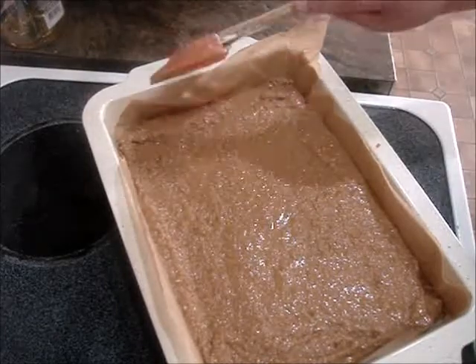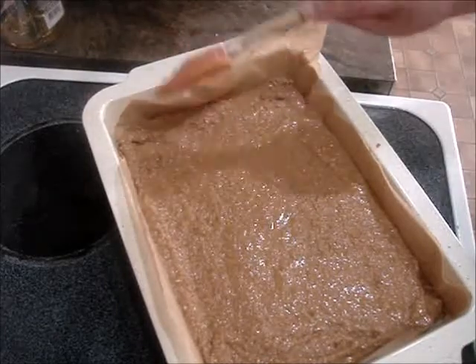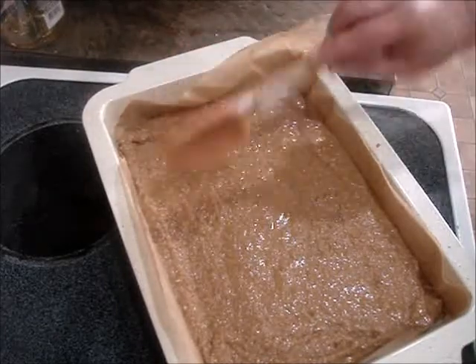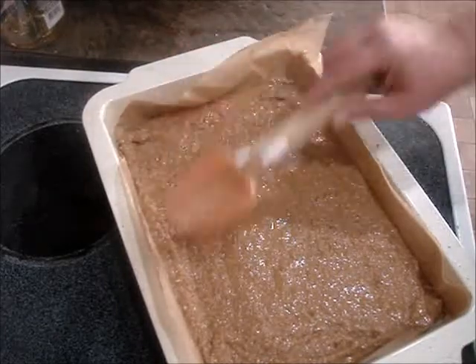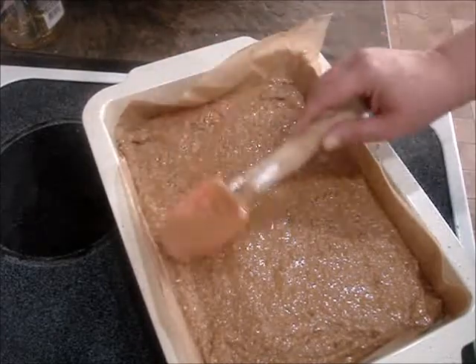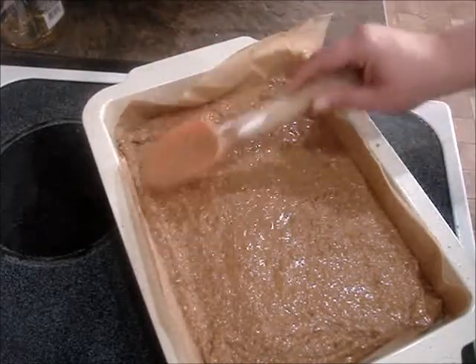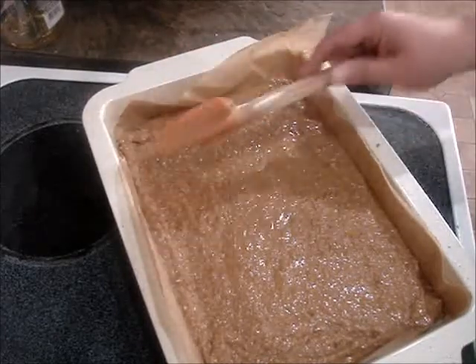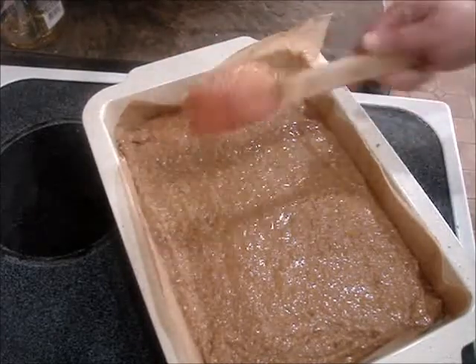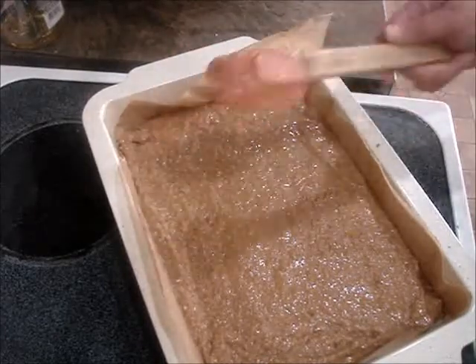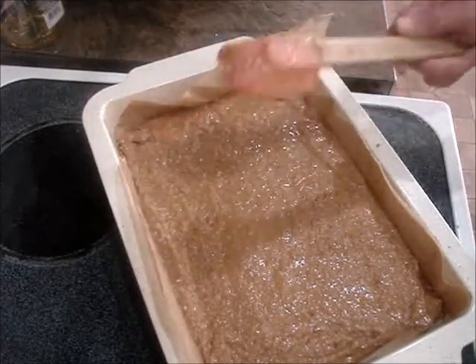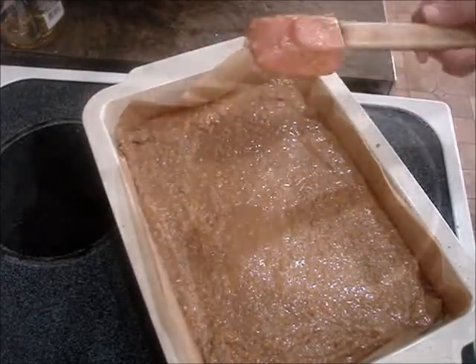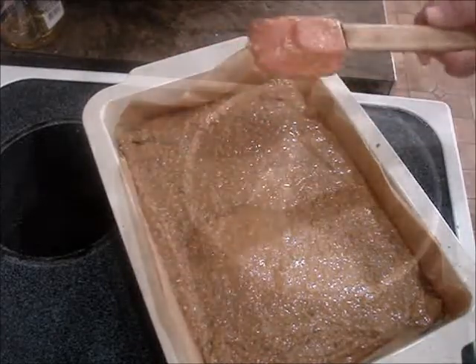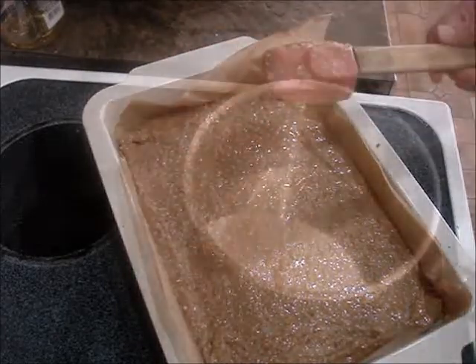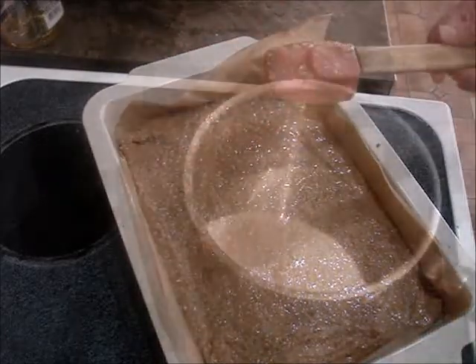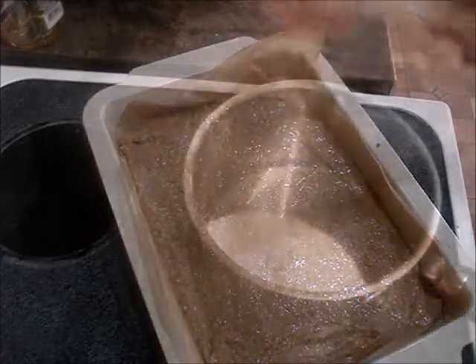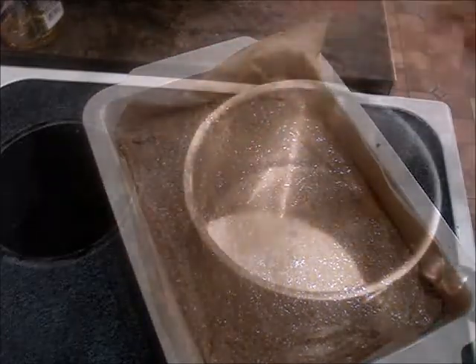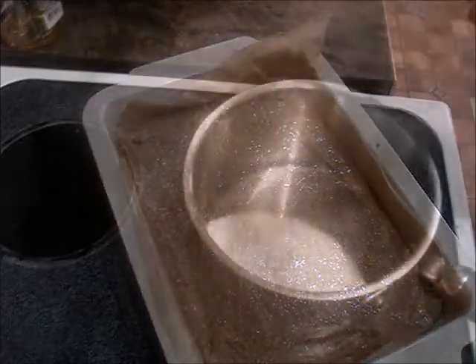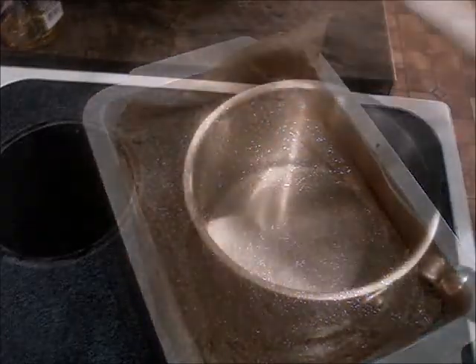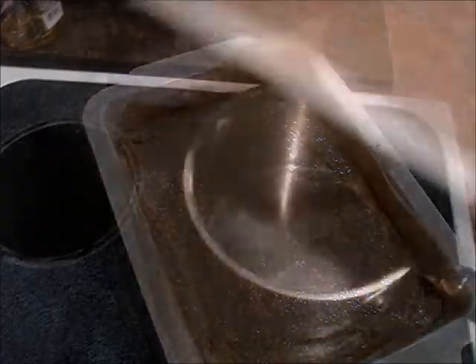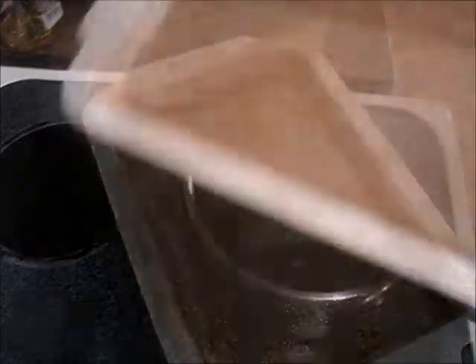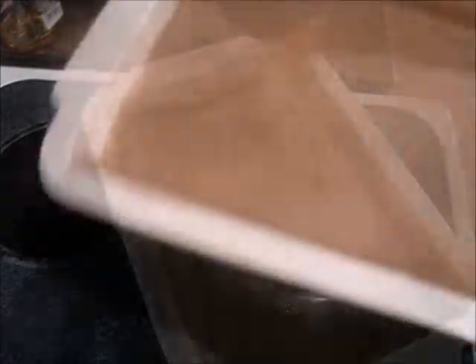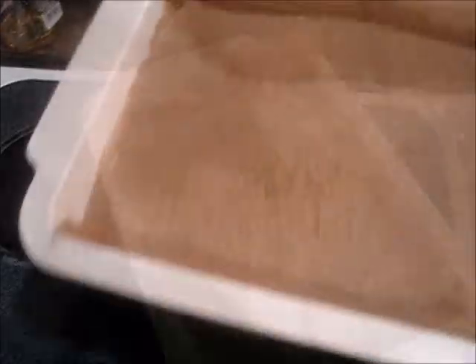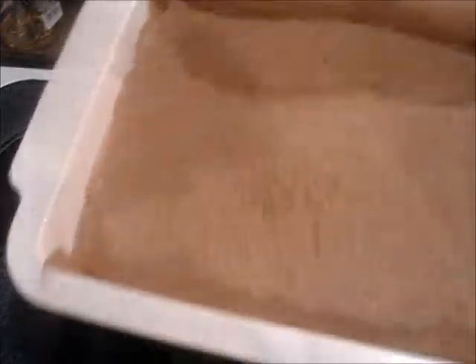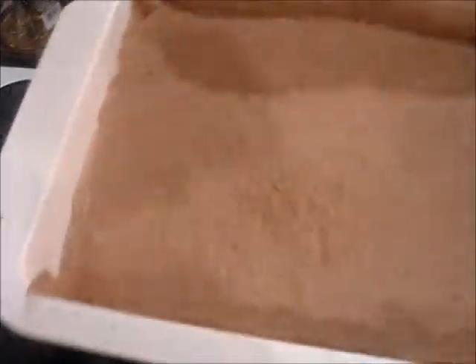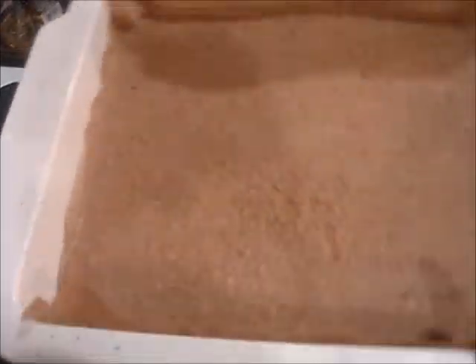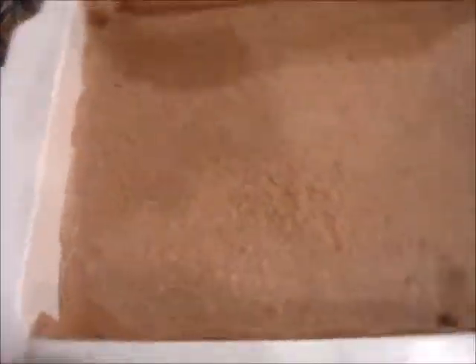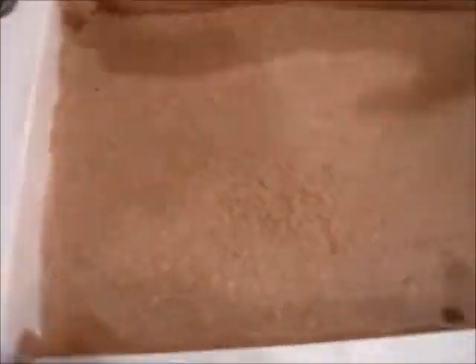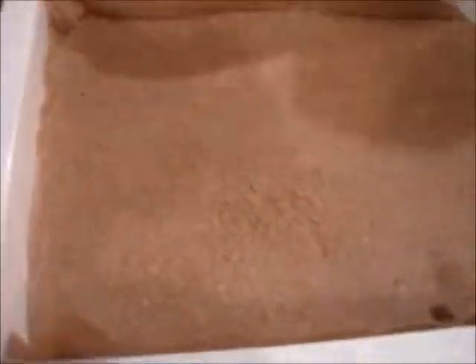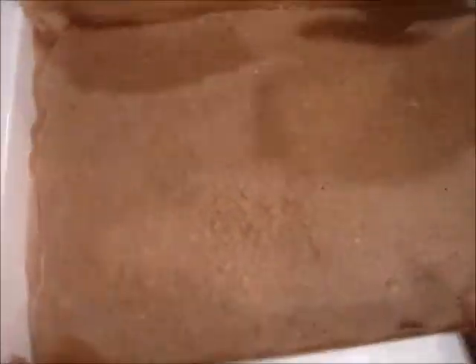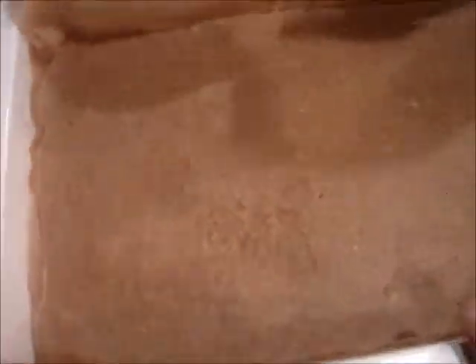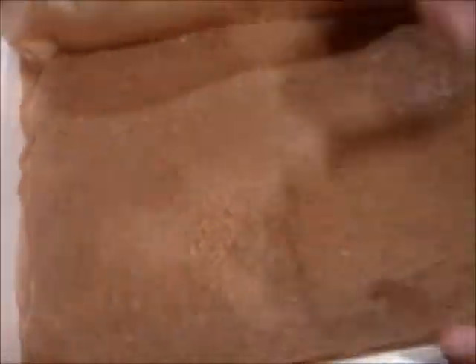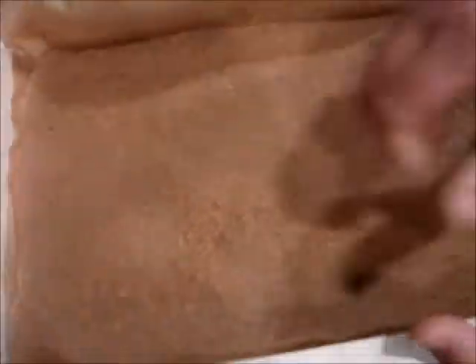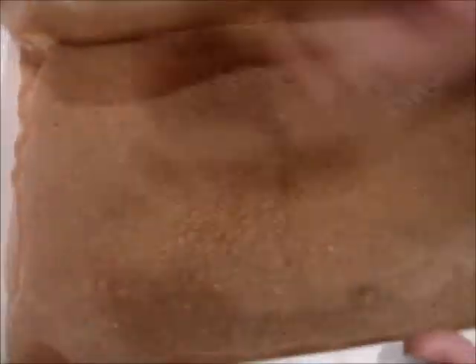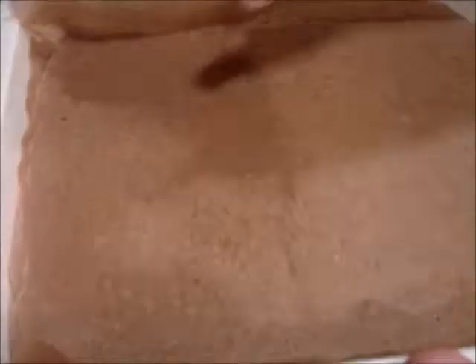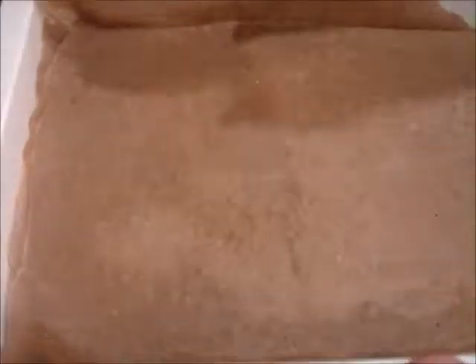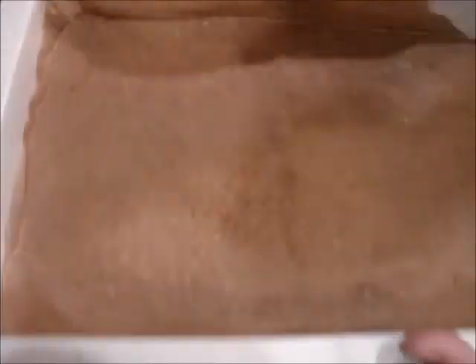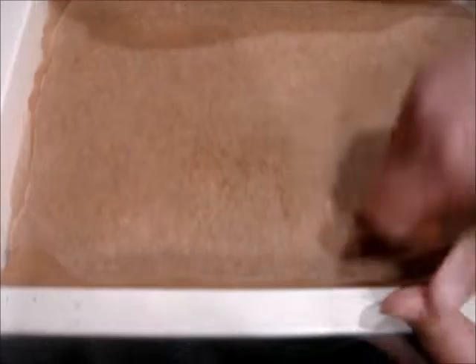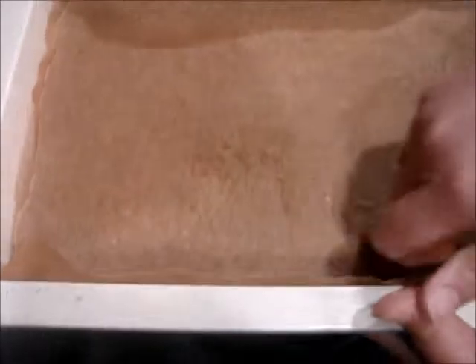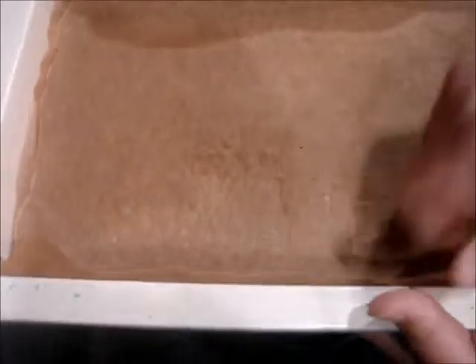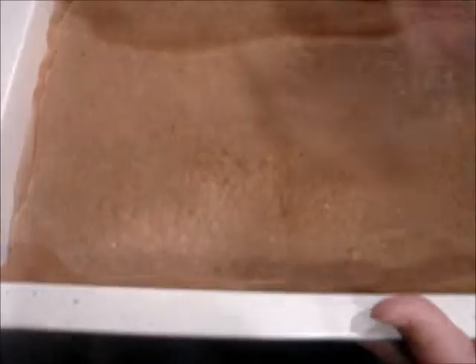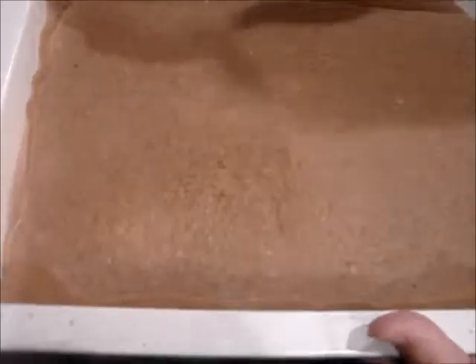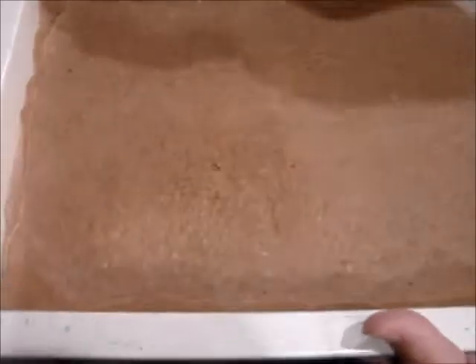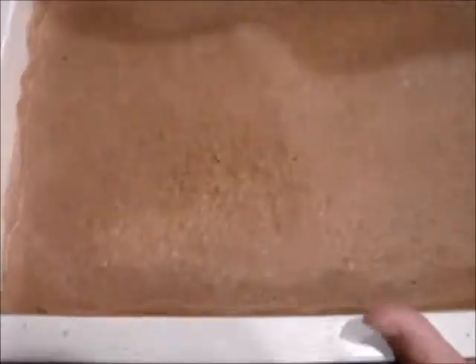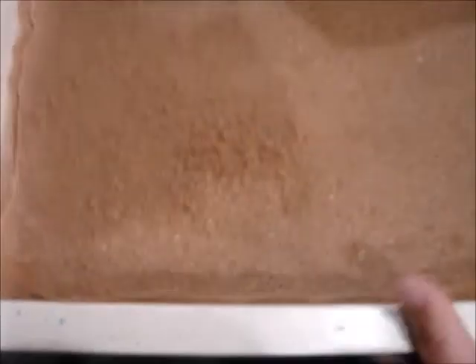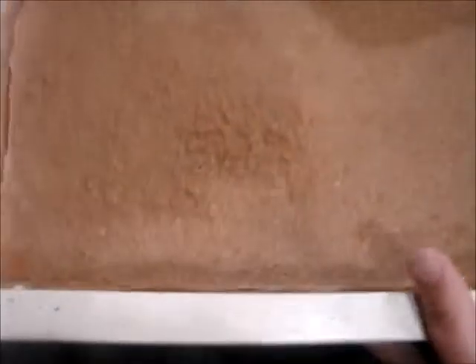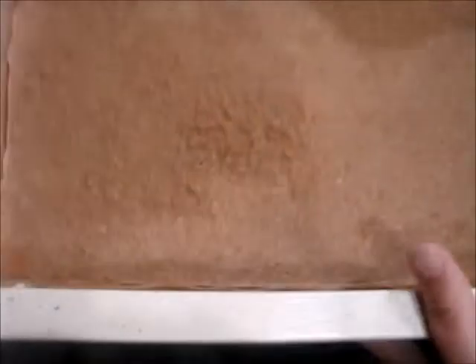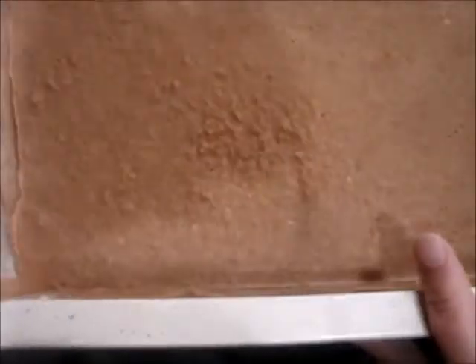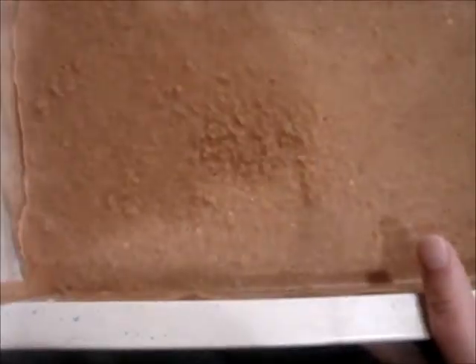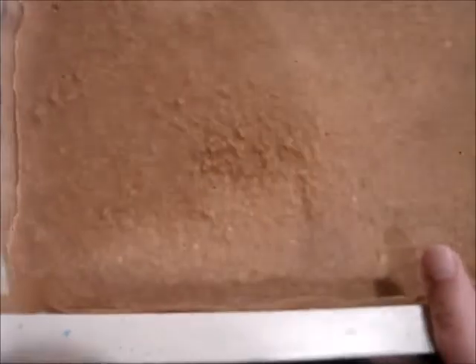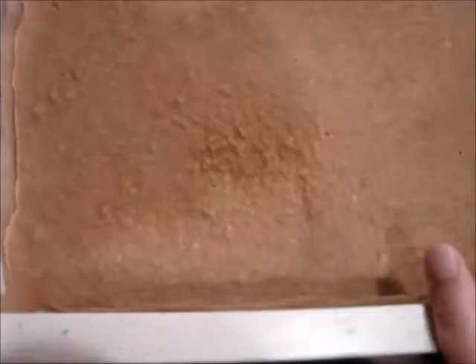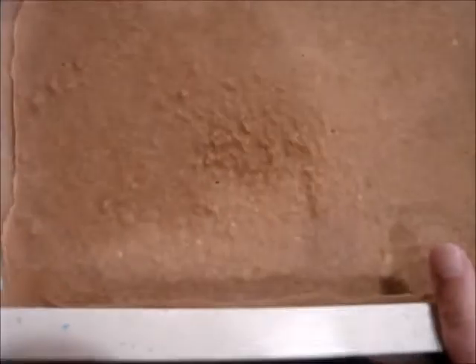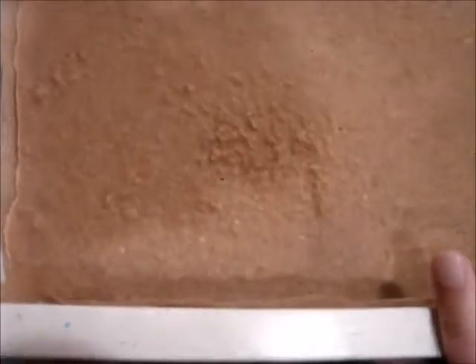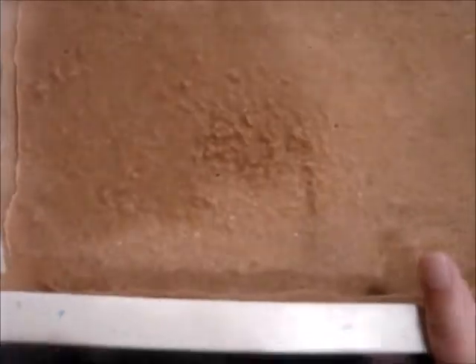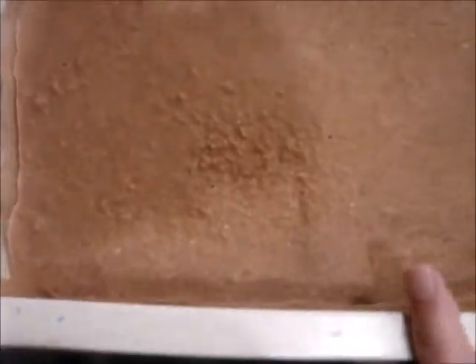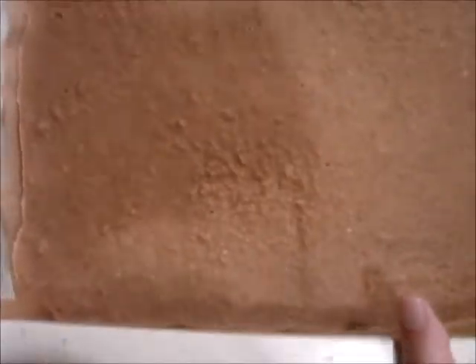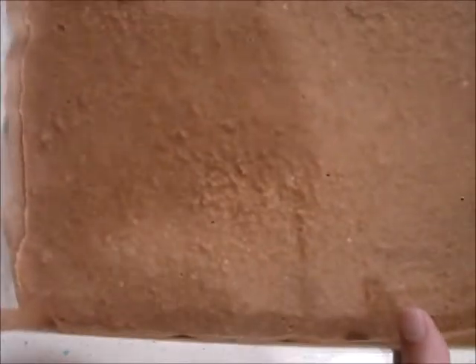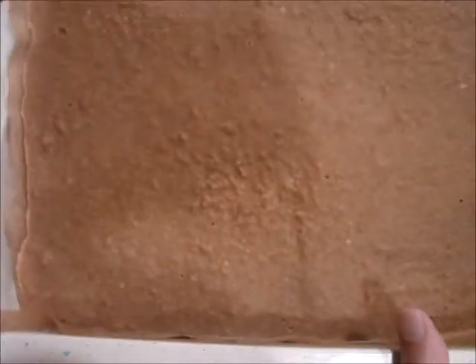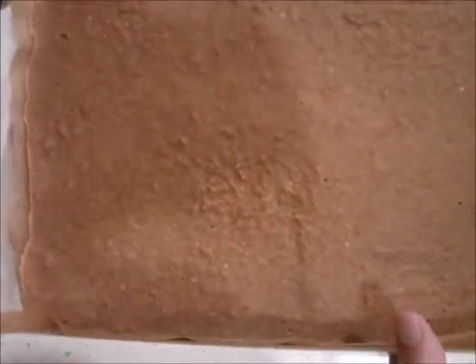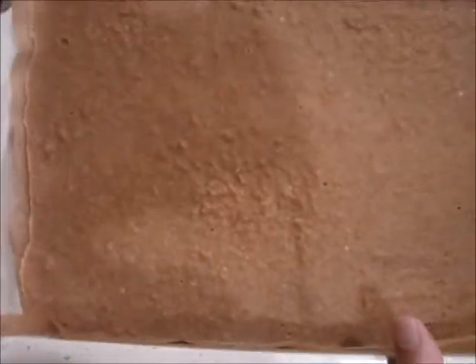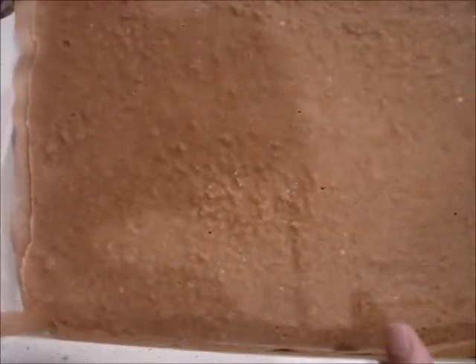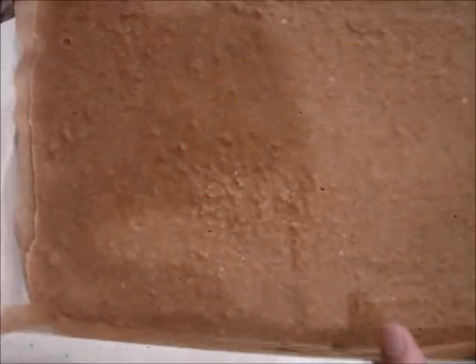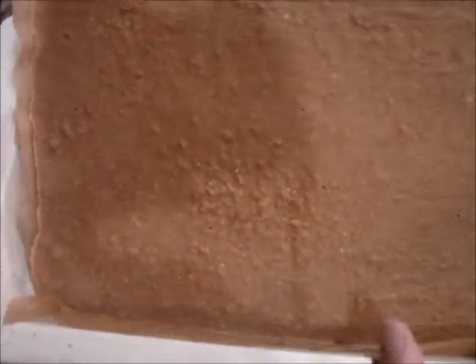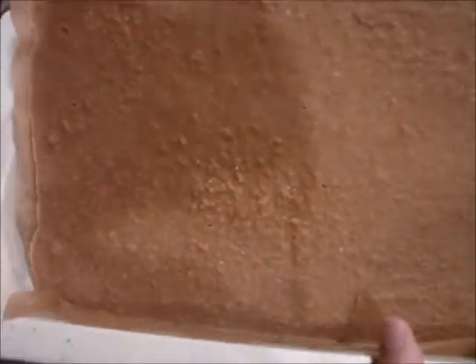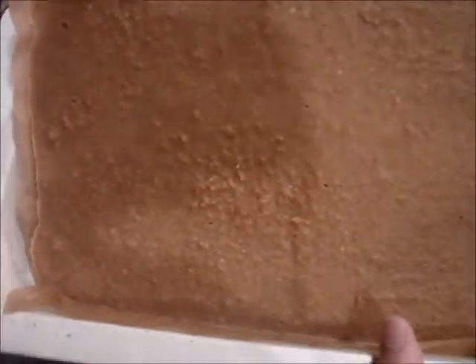We're gonna put these in the fridge till they set up — about an hour or so — and then we'll finish them. My bars have set up. I actually put them in the freezer for a little bit.